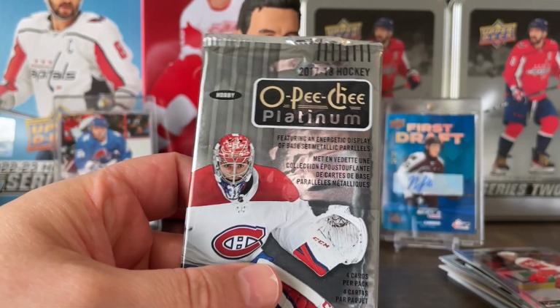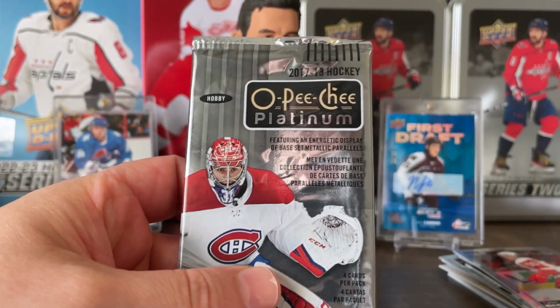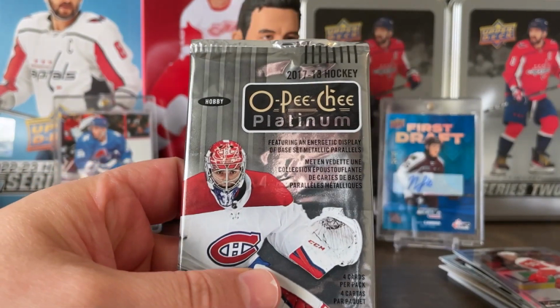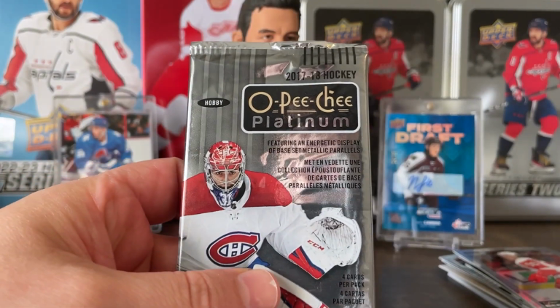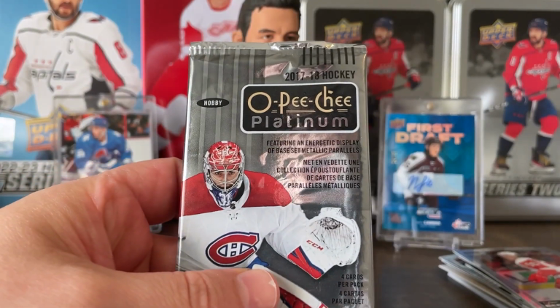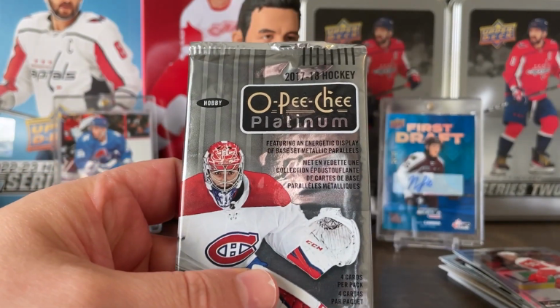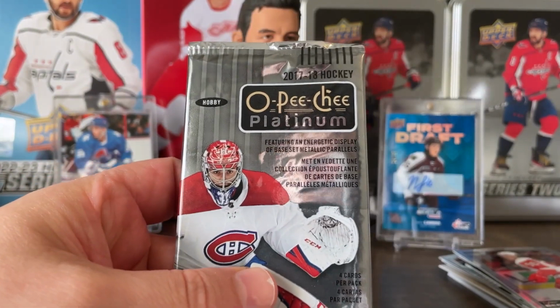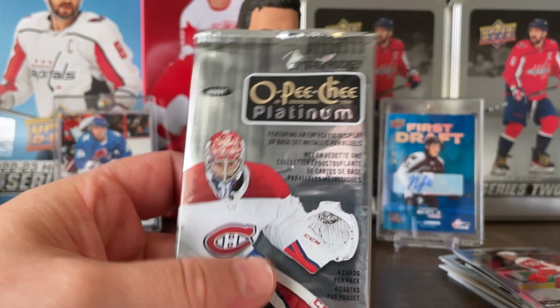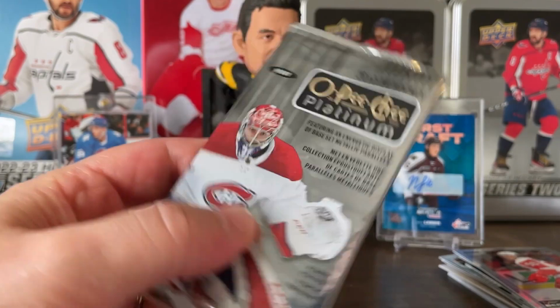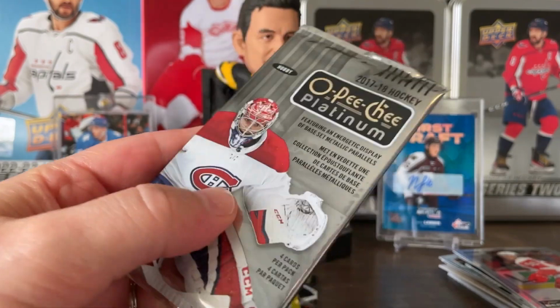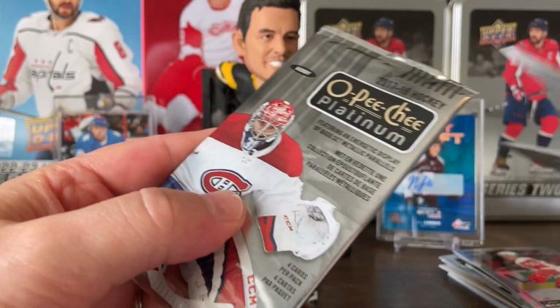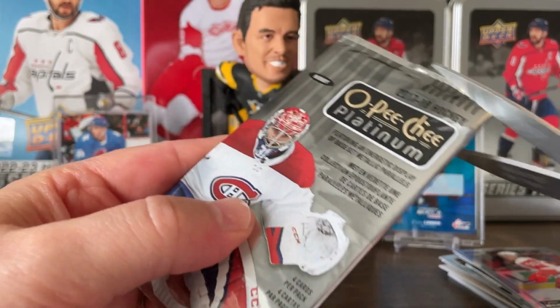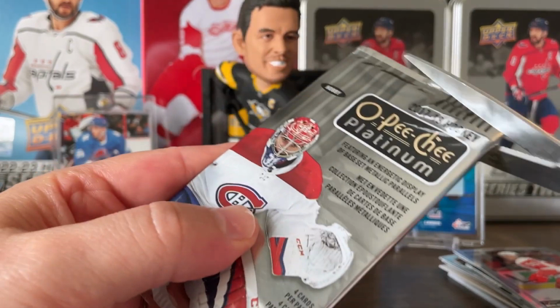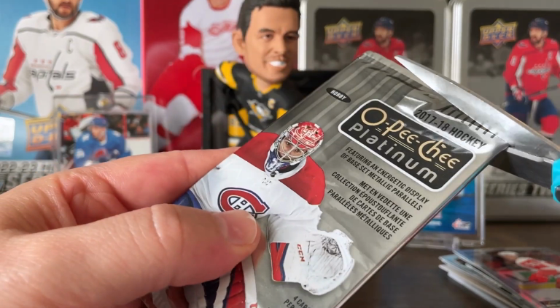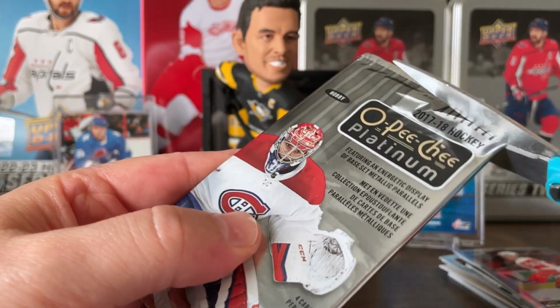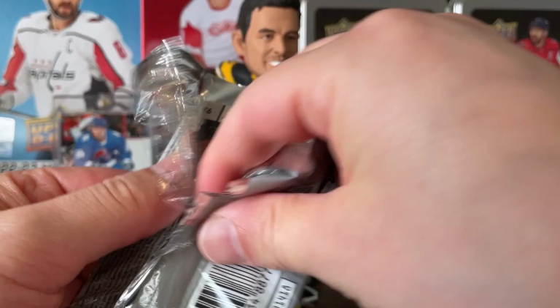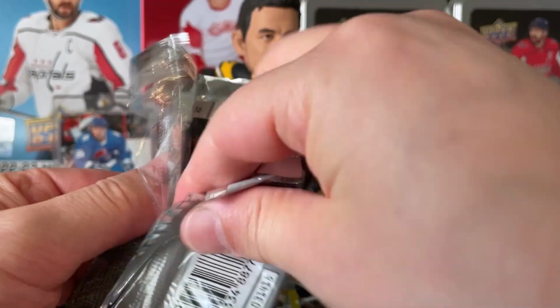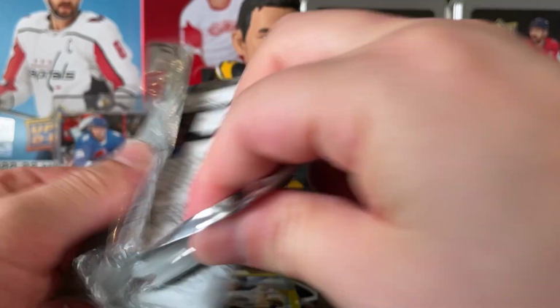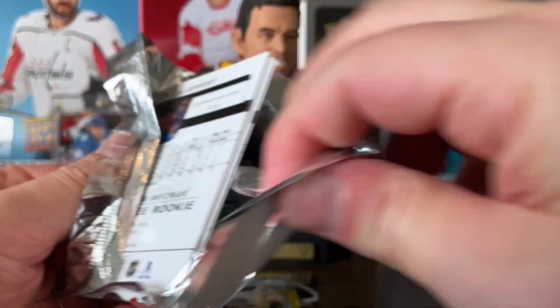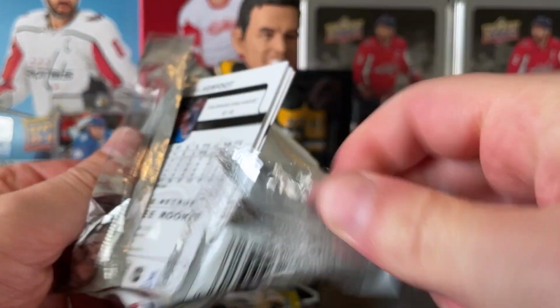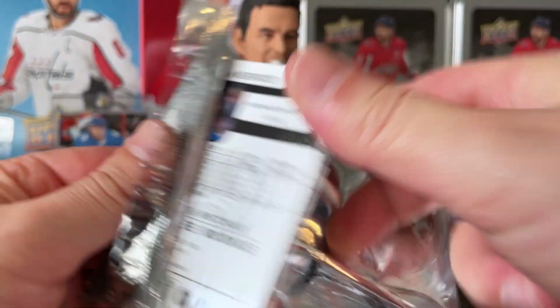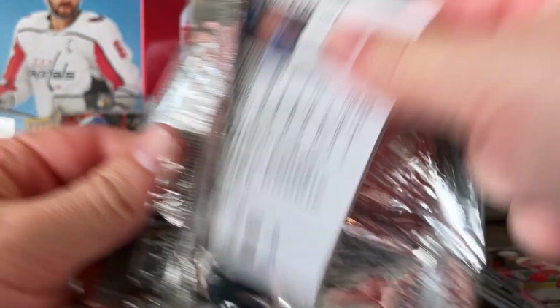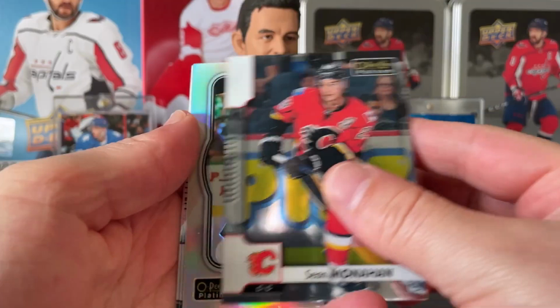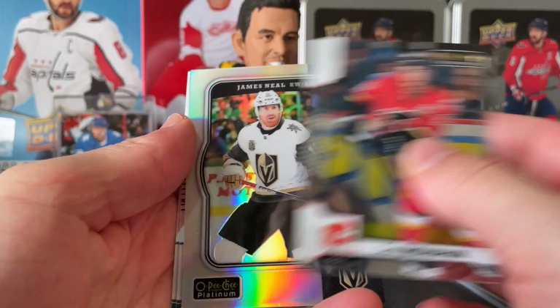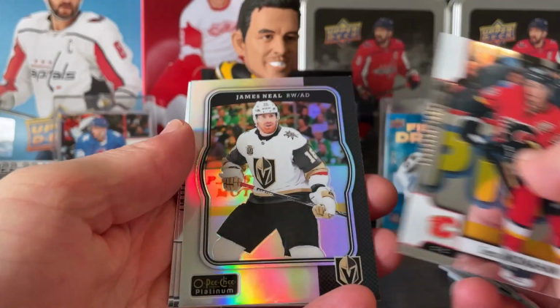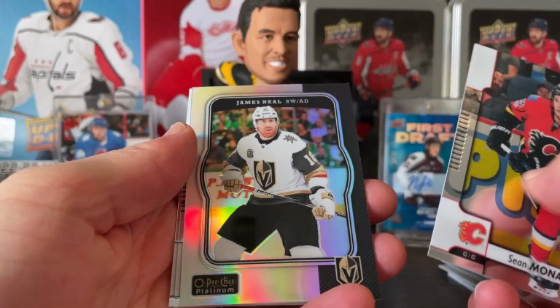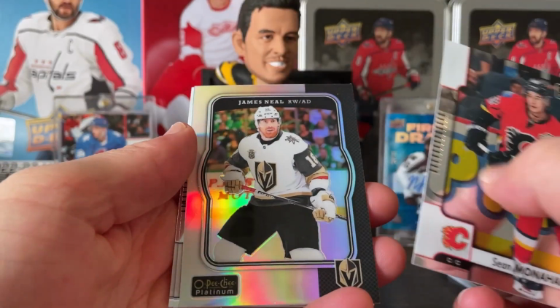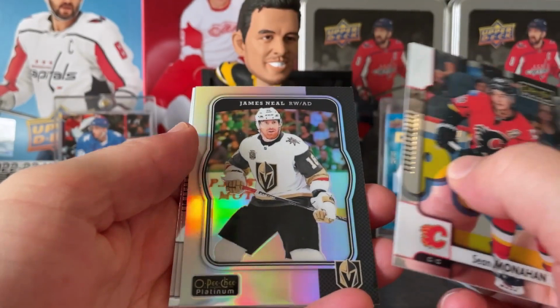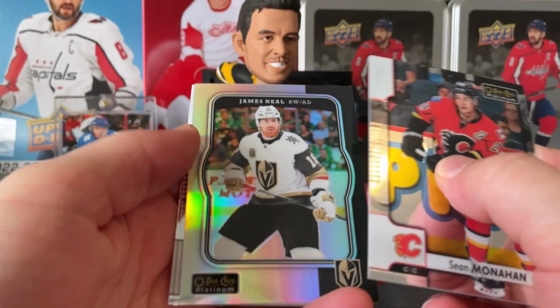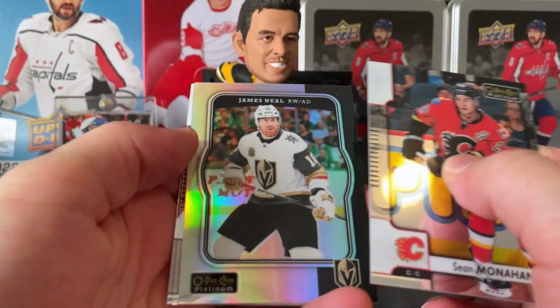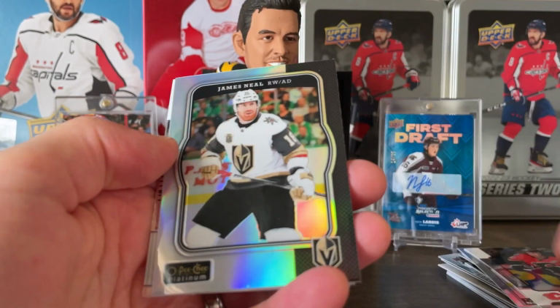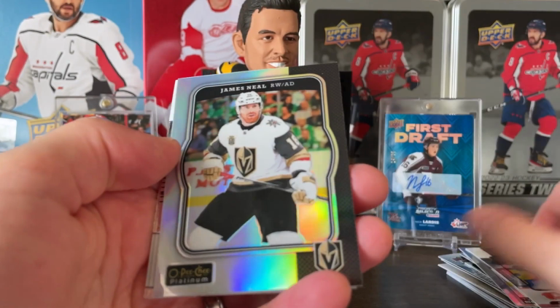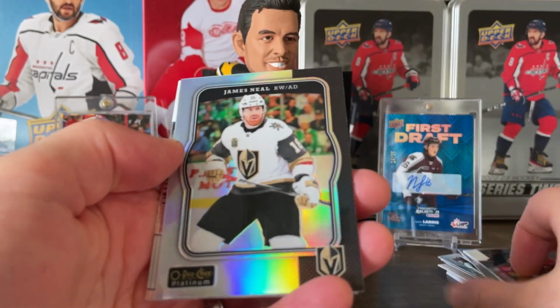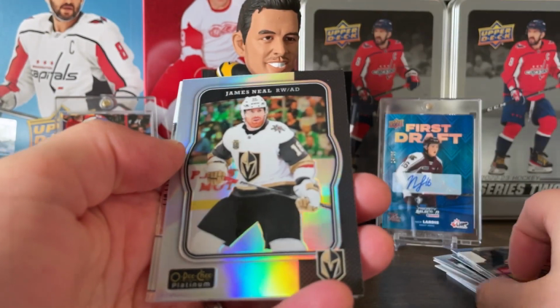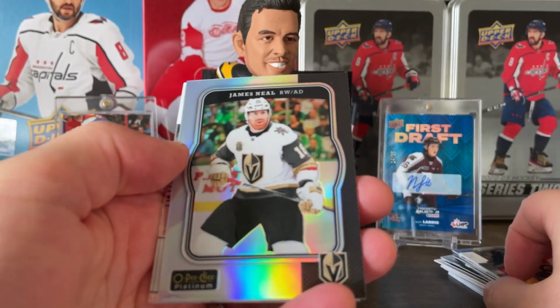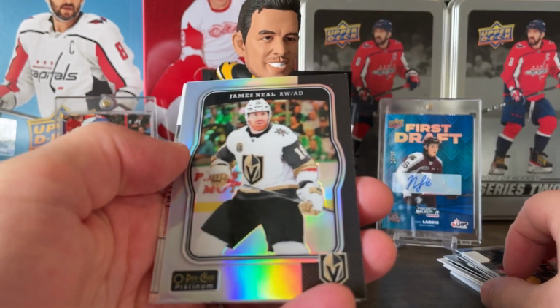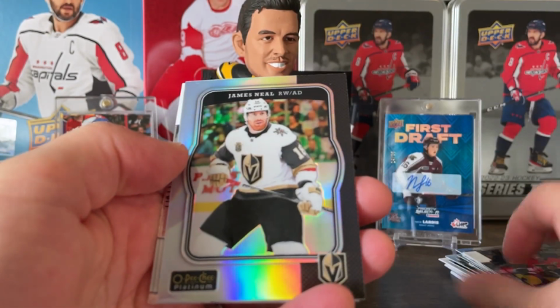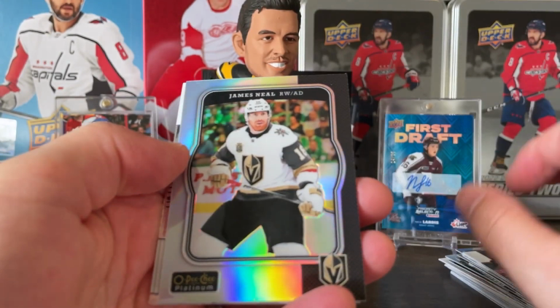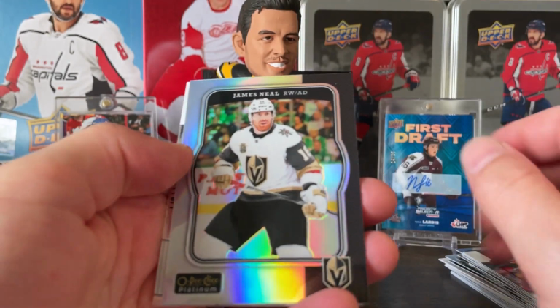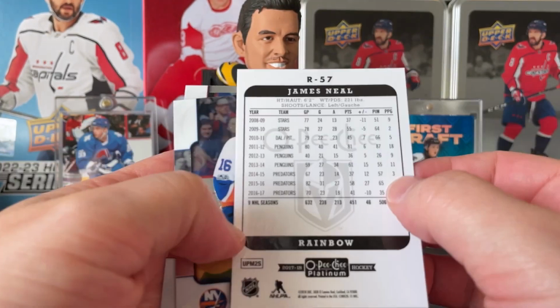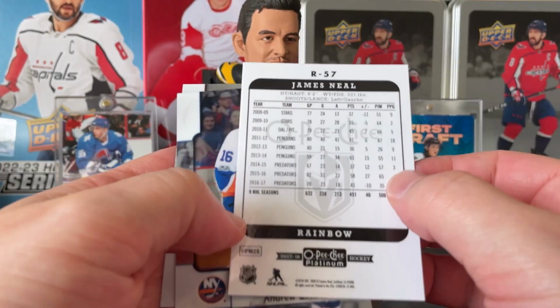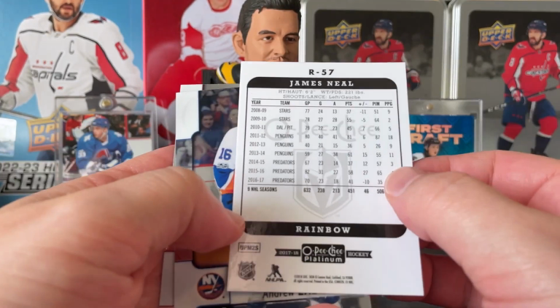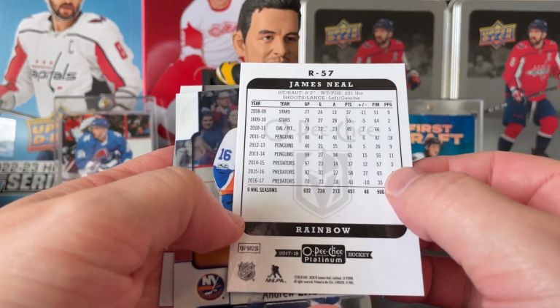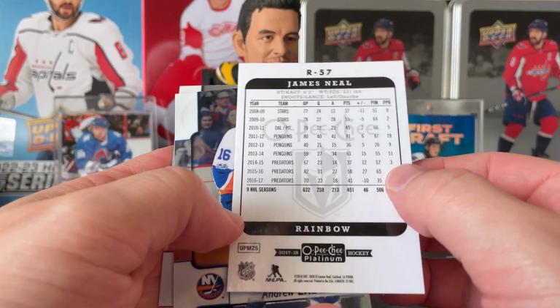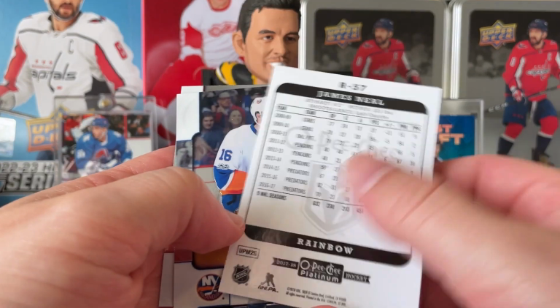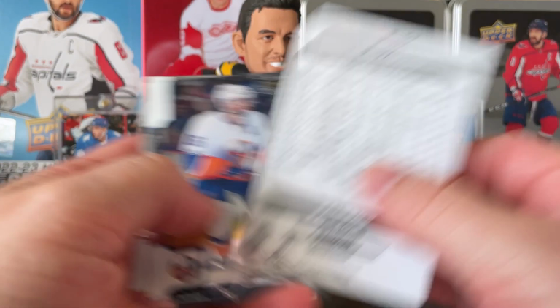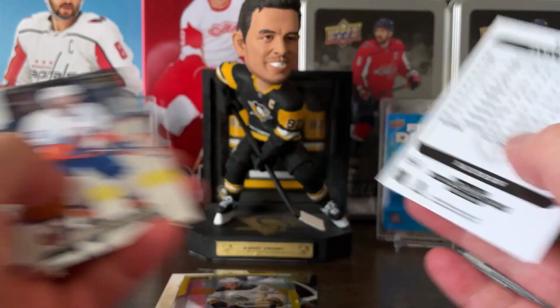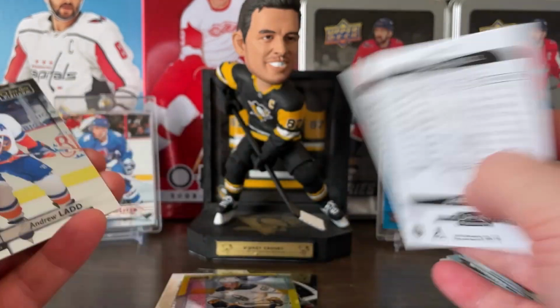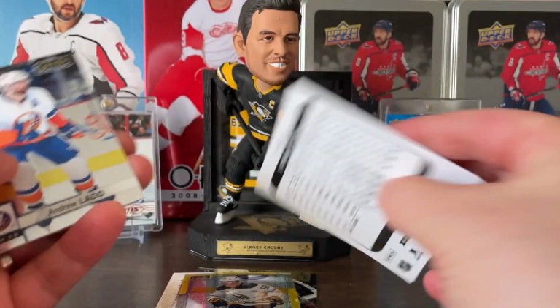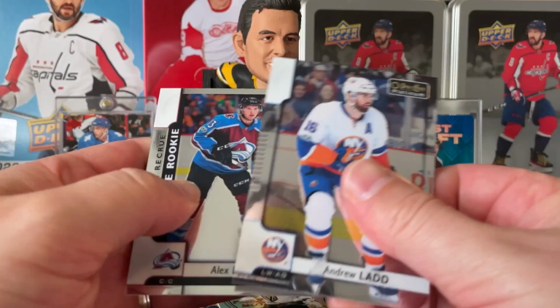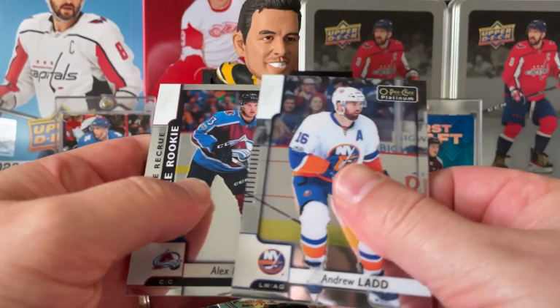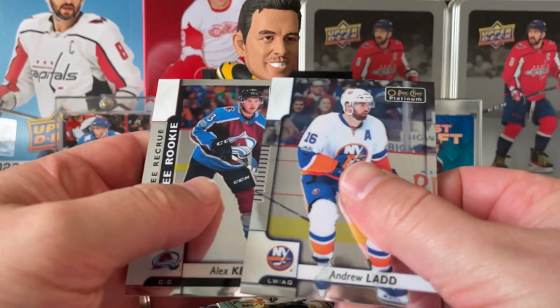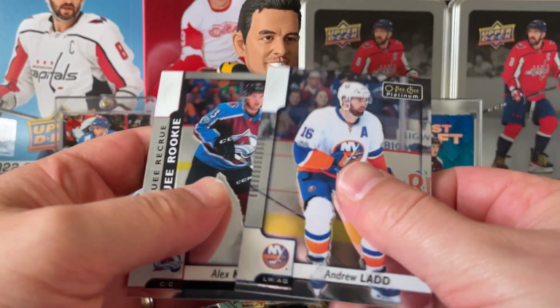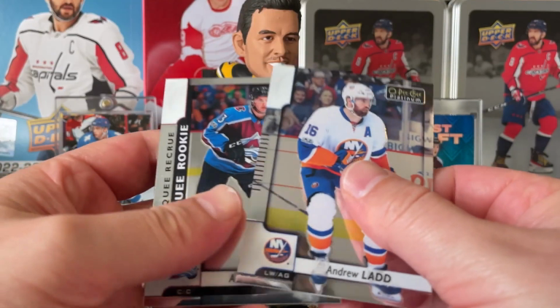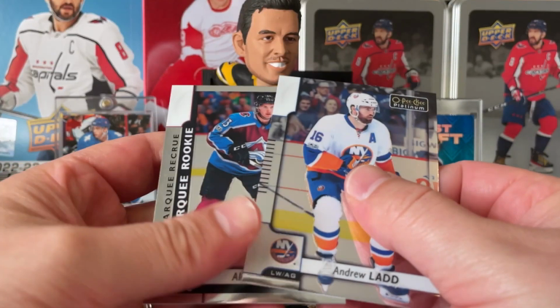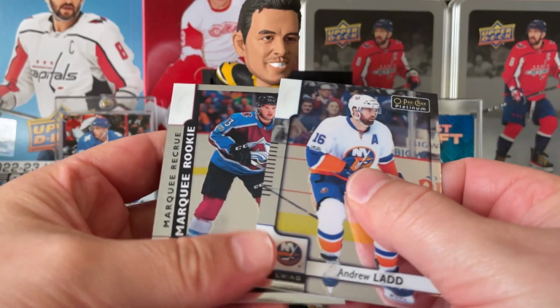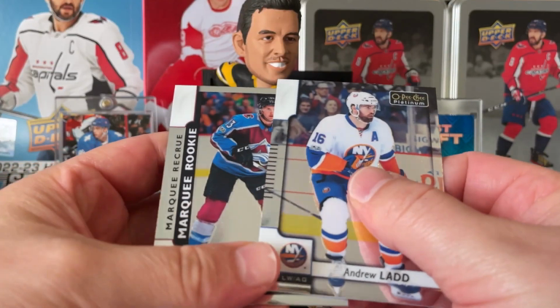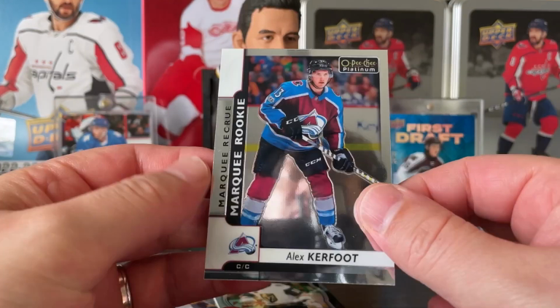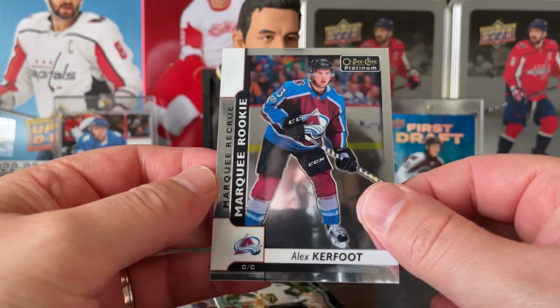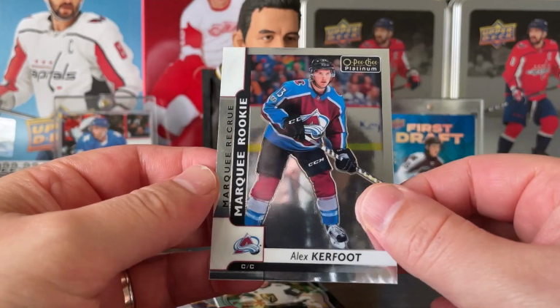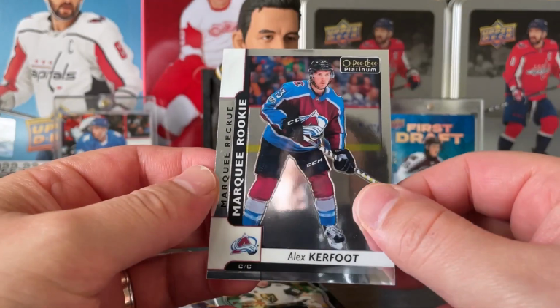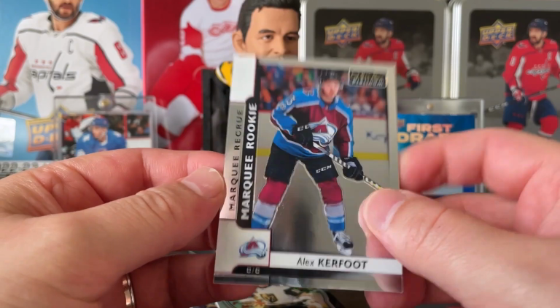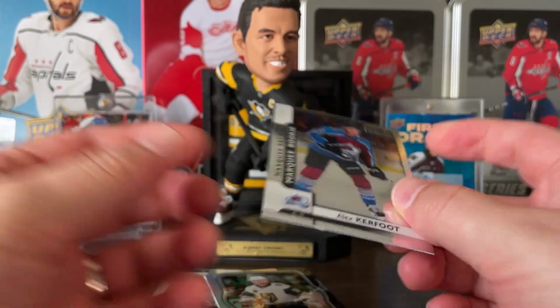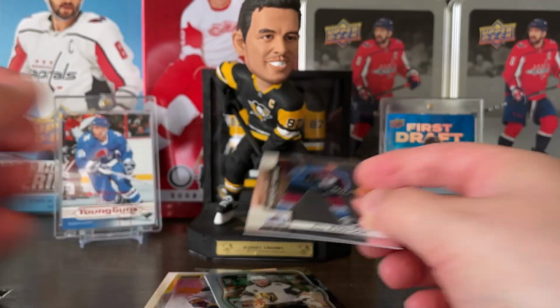Keeping it going with 2017-18 Platinum on a hand: James Neal and a rainbow parallel. And Kerfoot, Marky rookie.